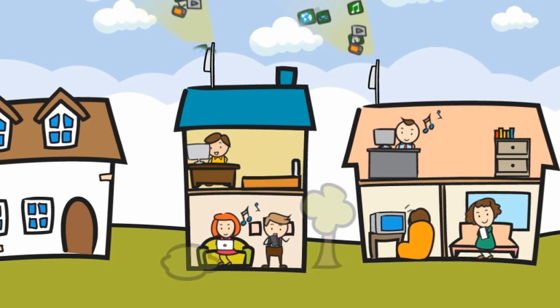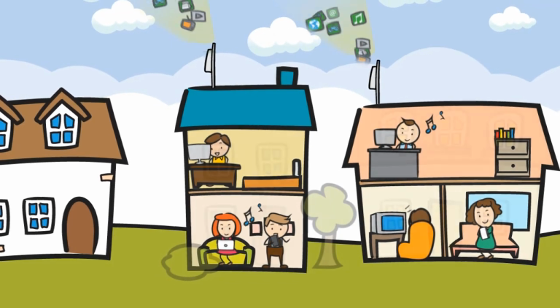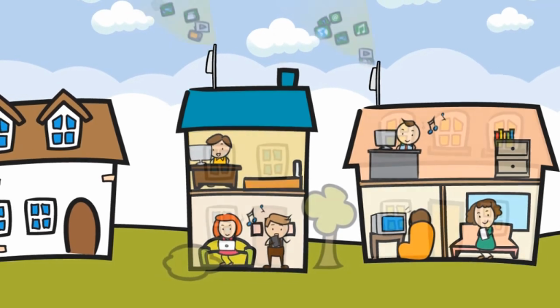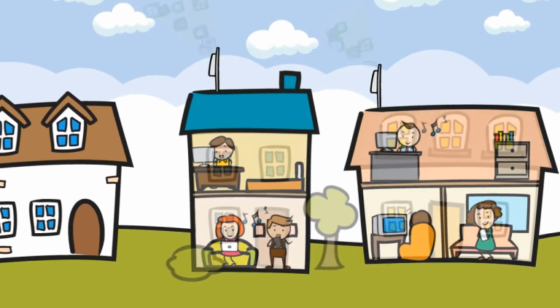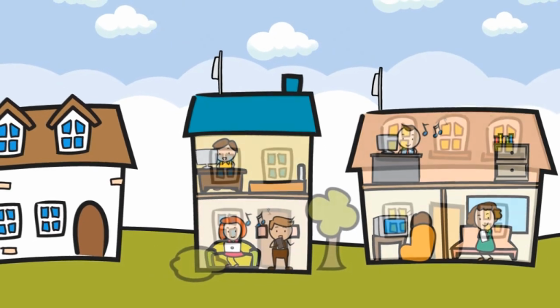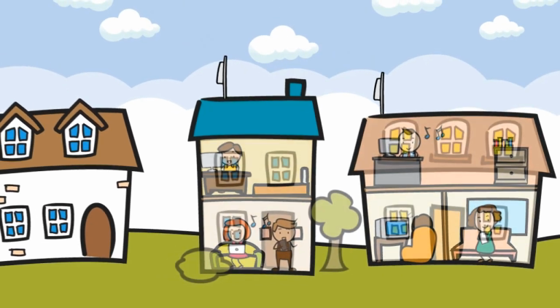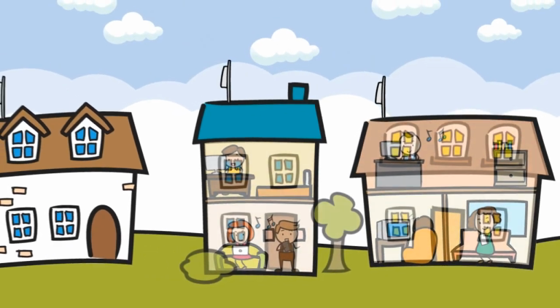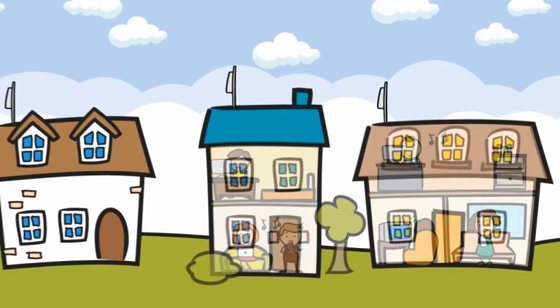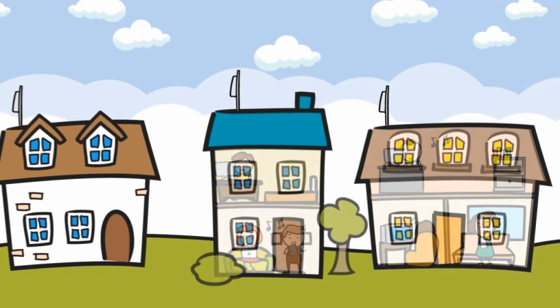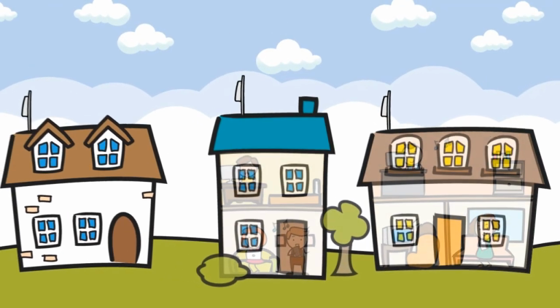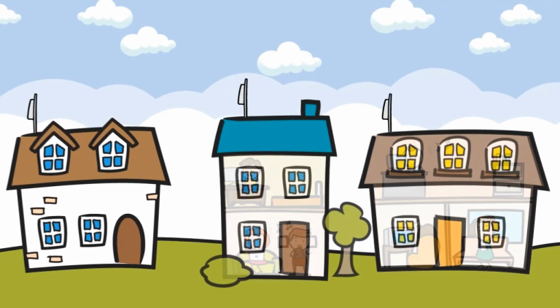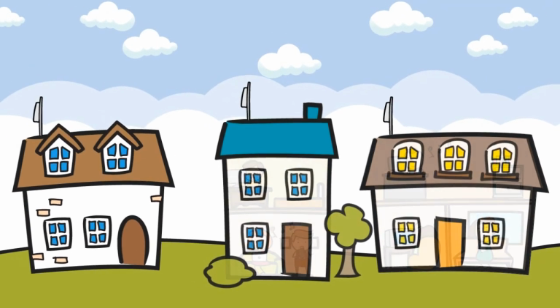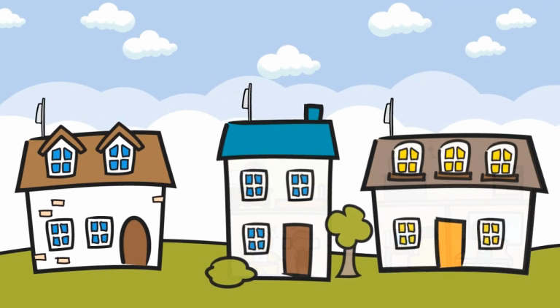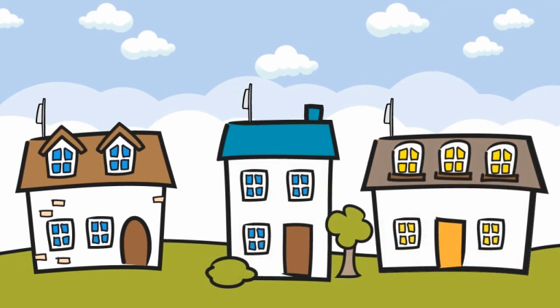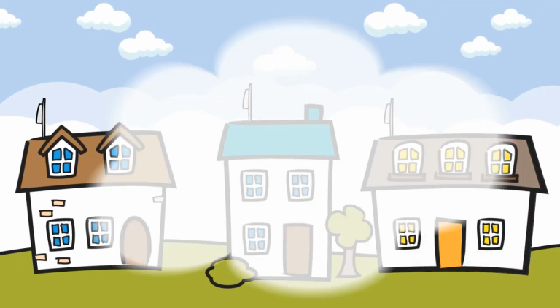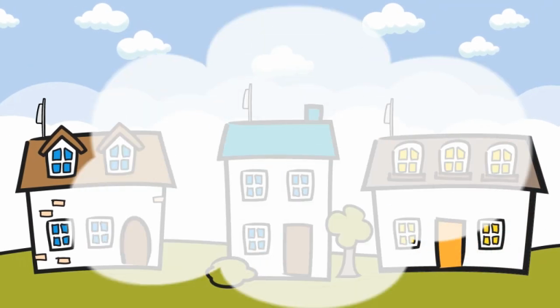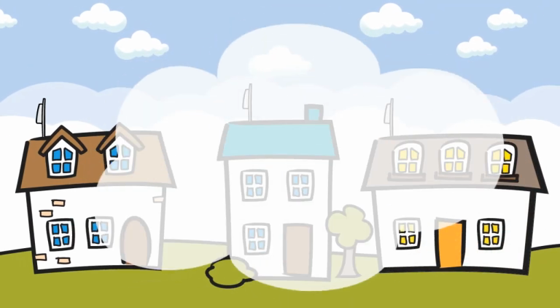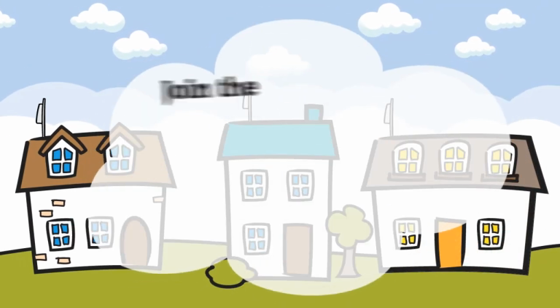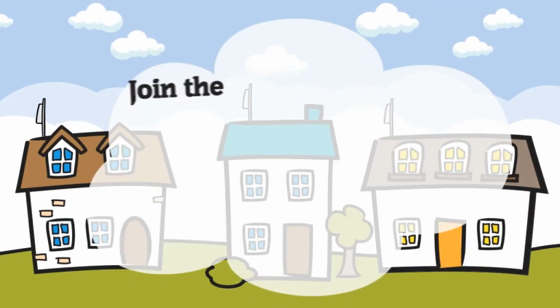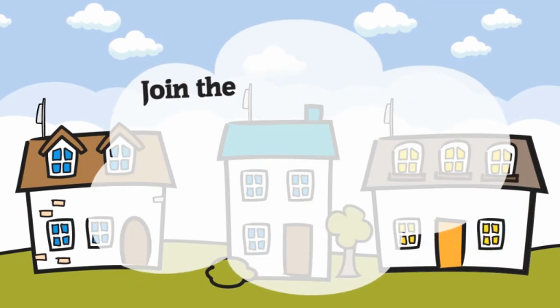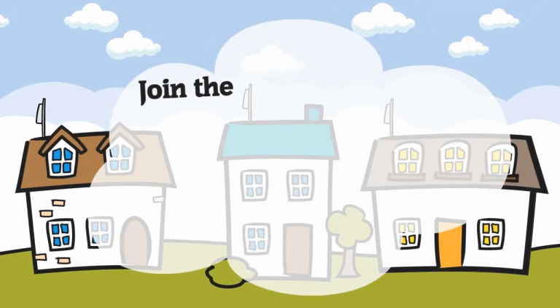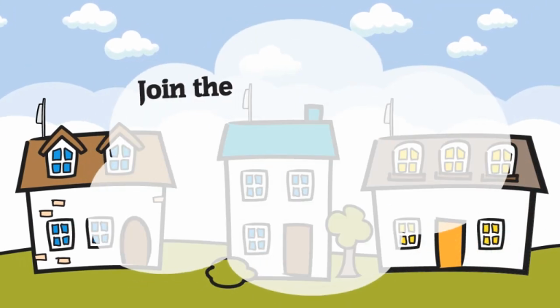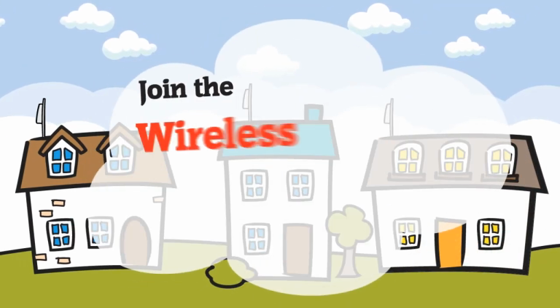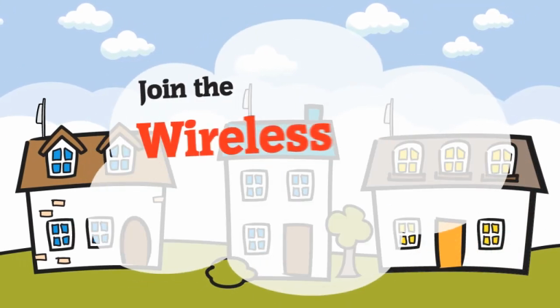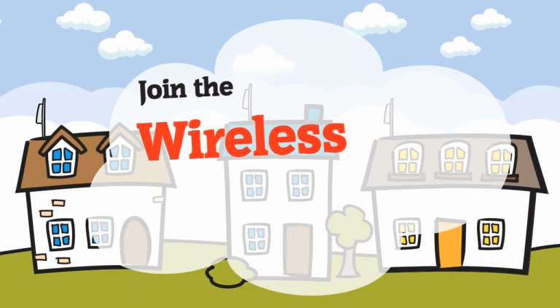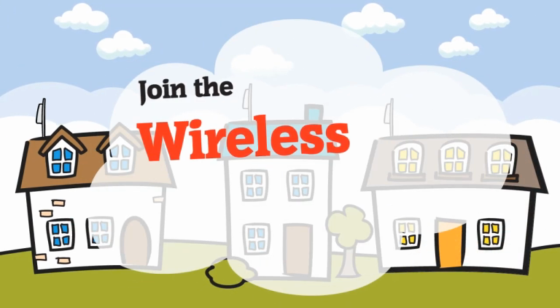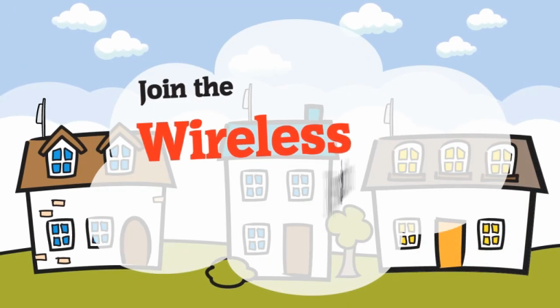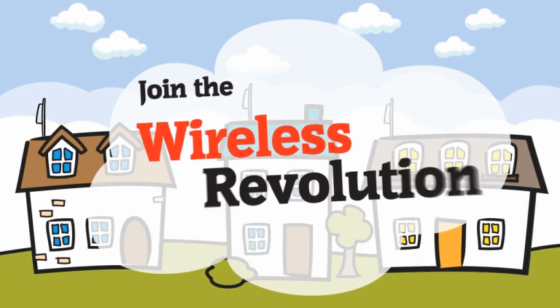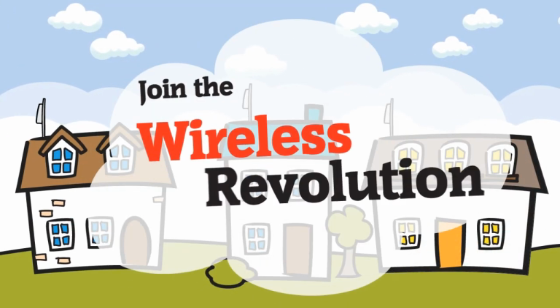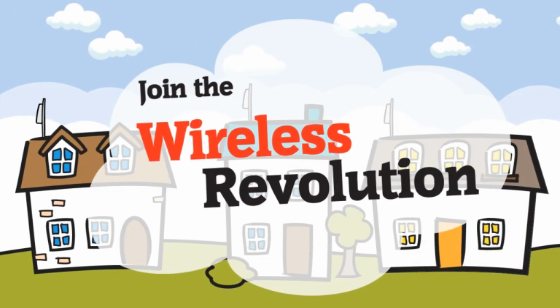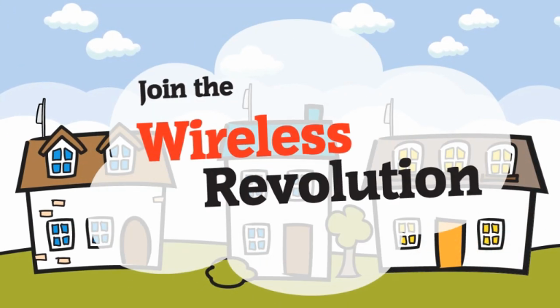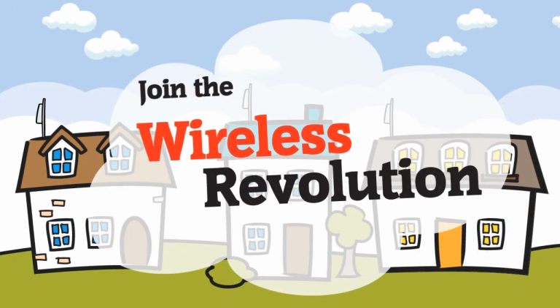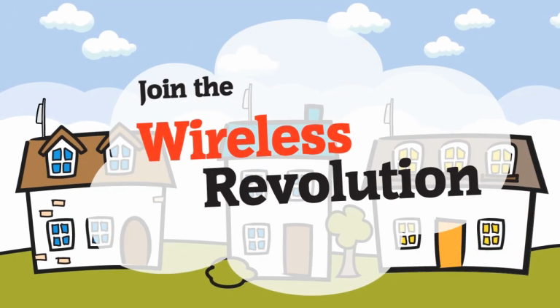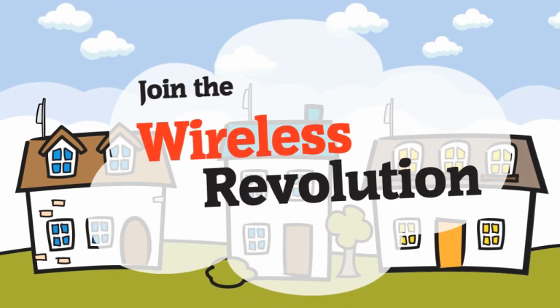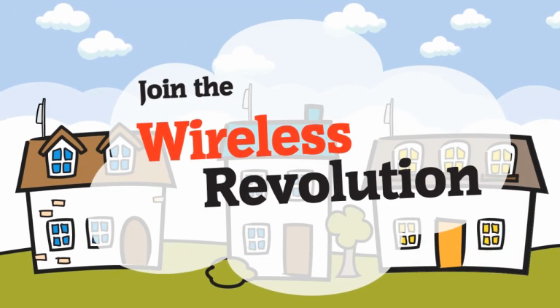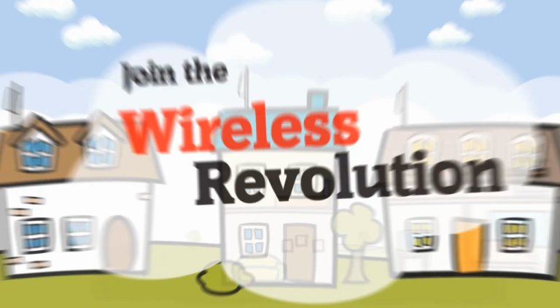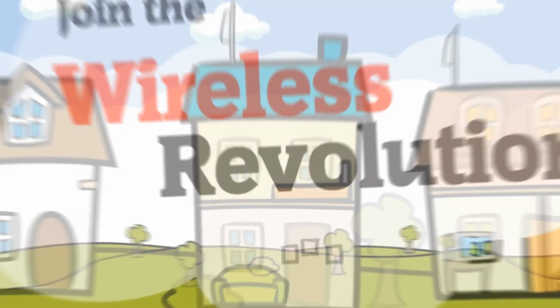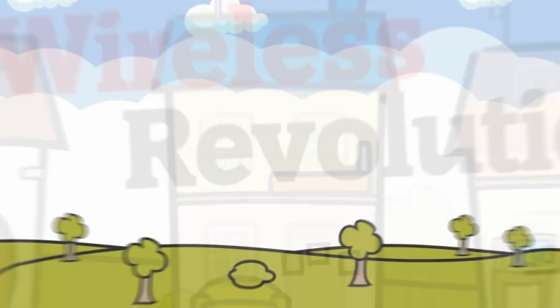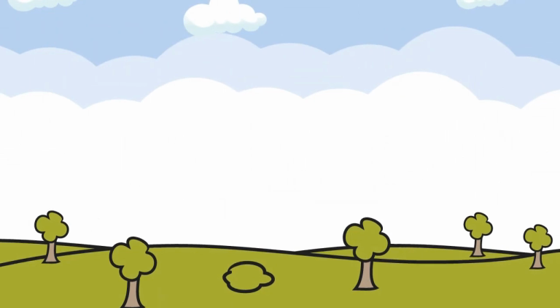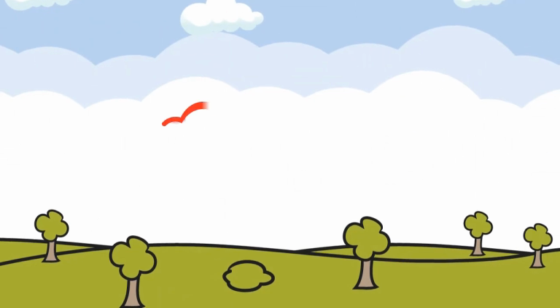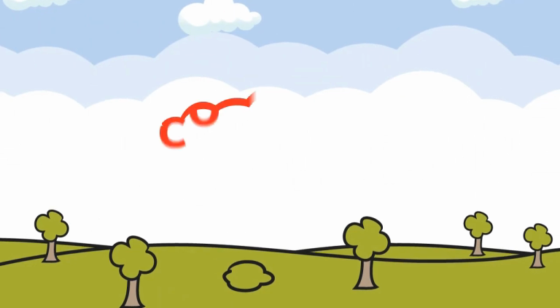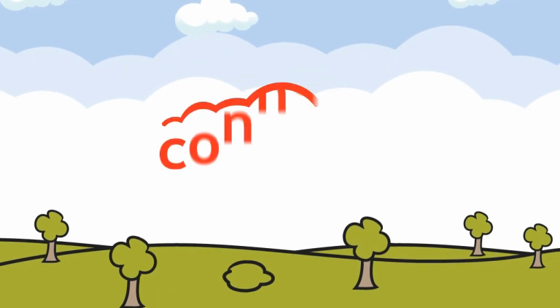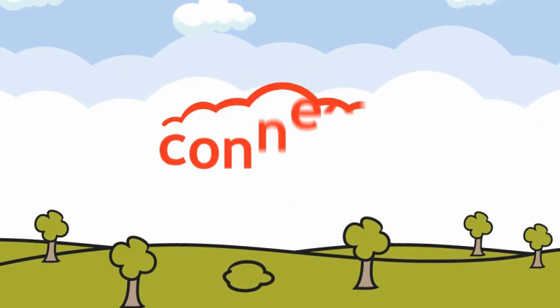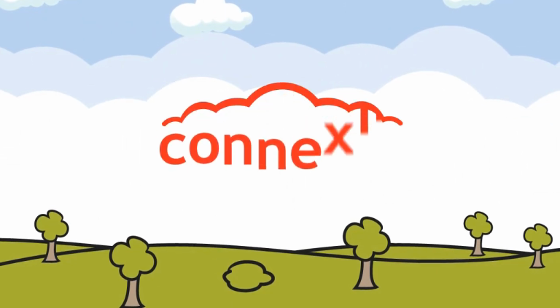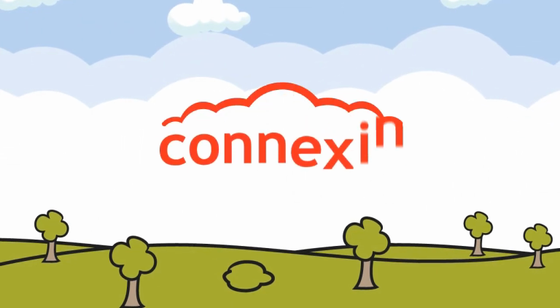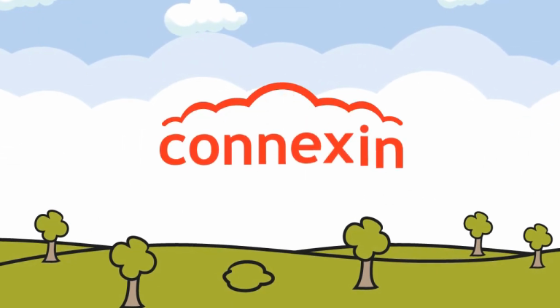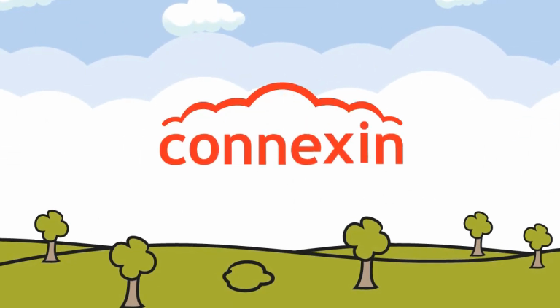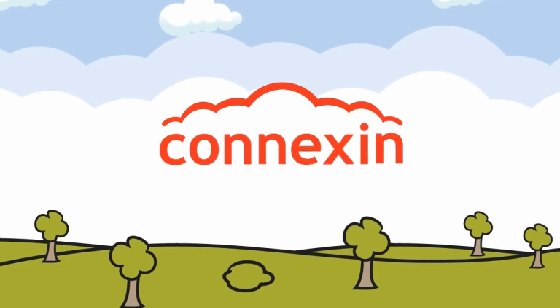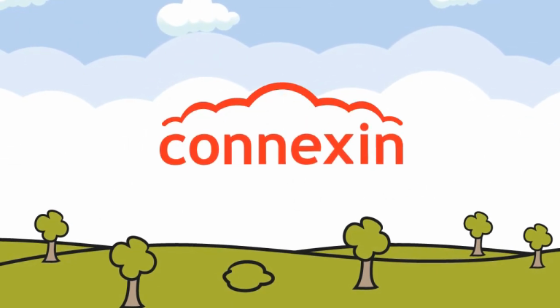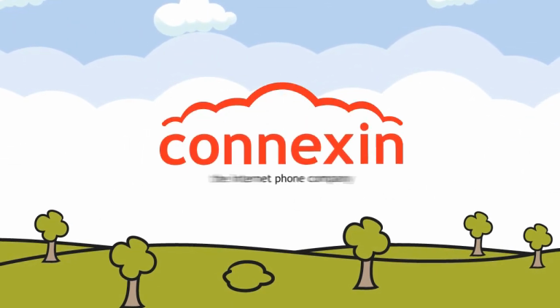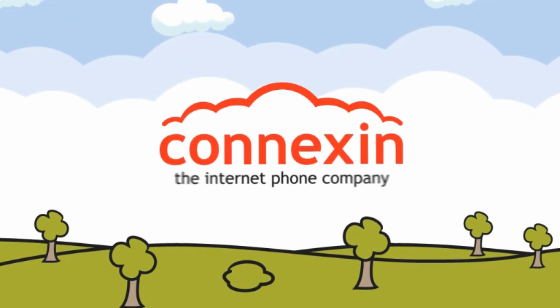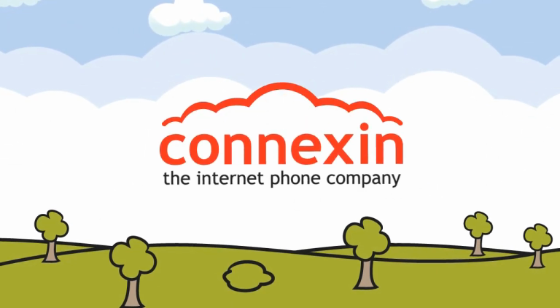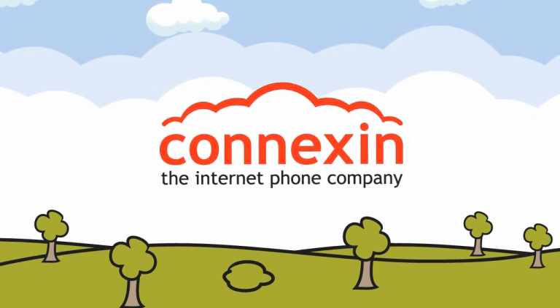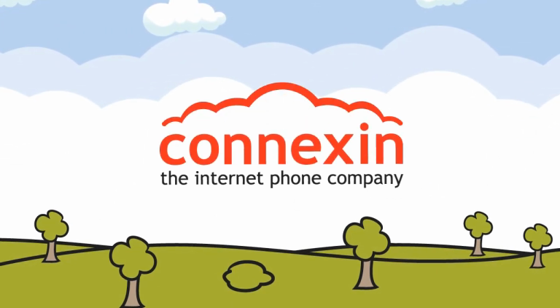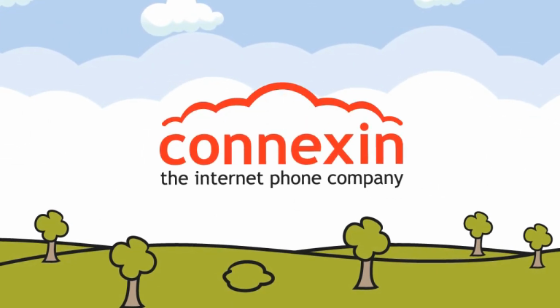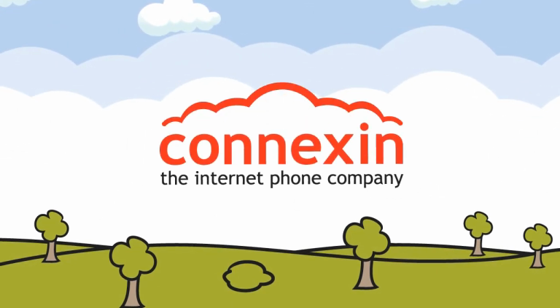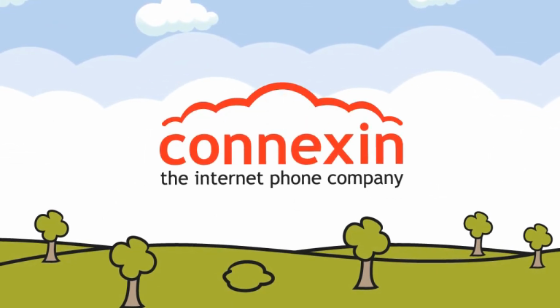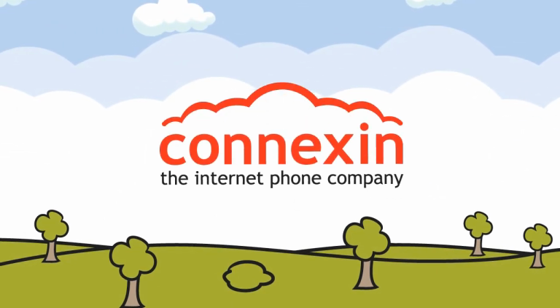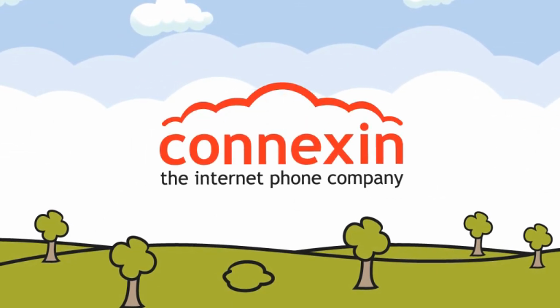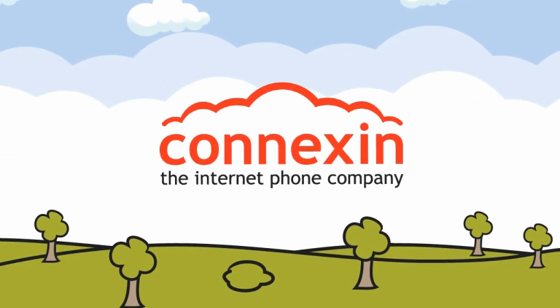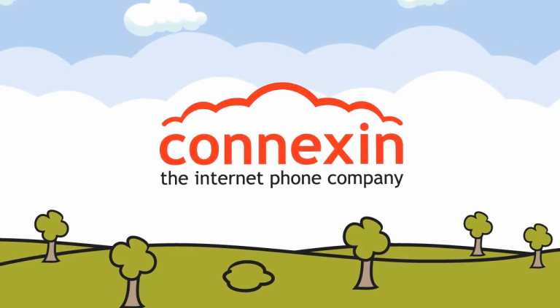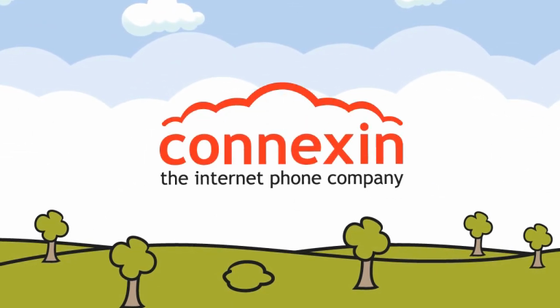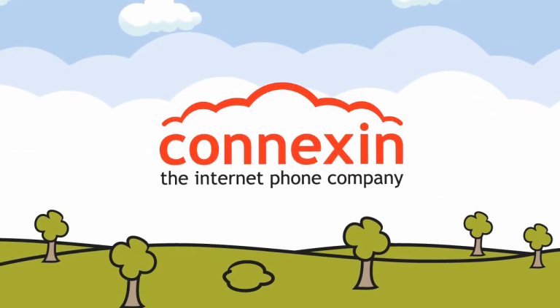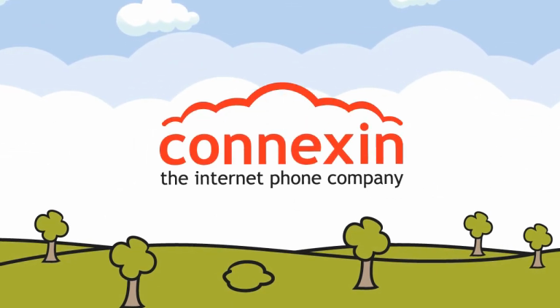So why not sign up today and join the wireless revolution. Connexin — the internet phone company.